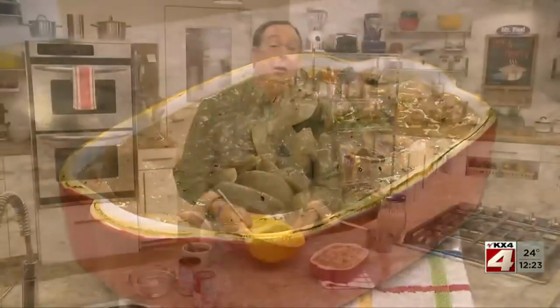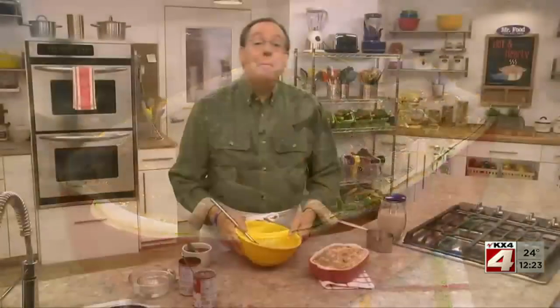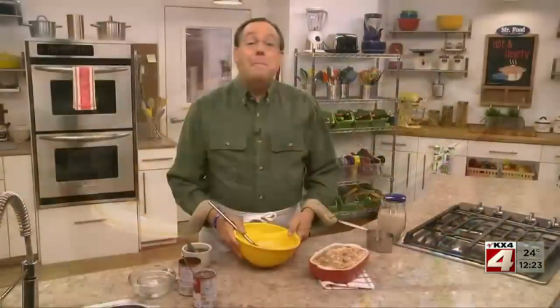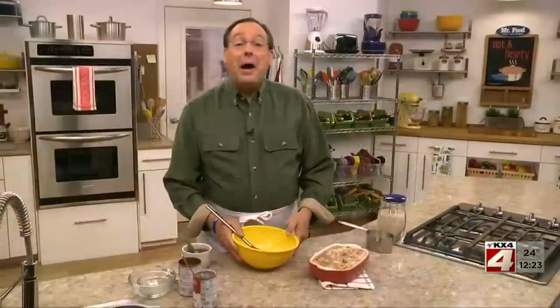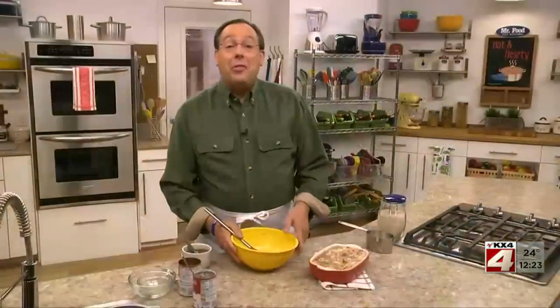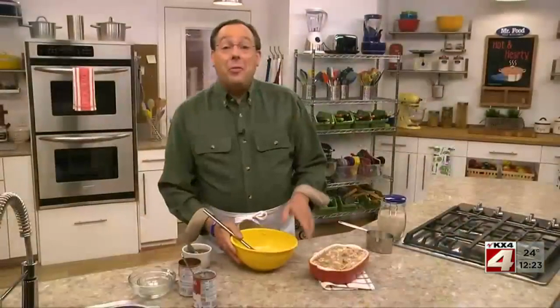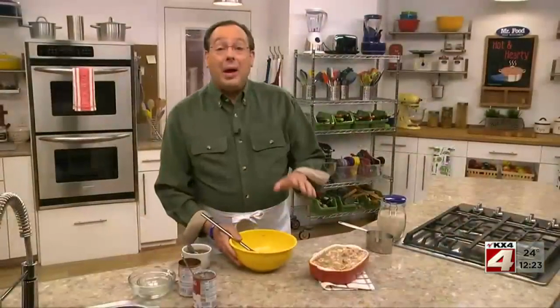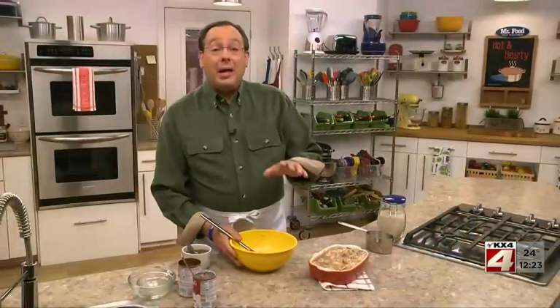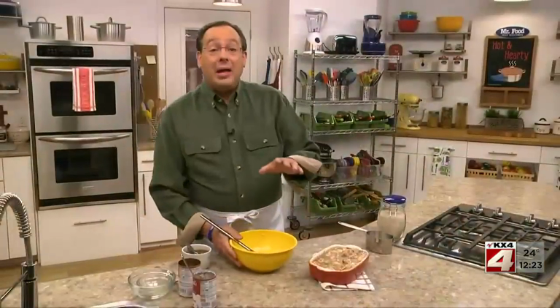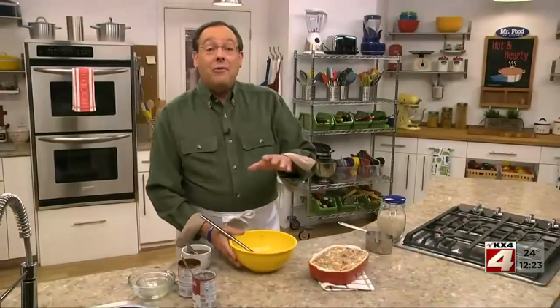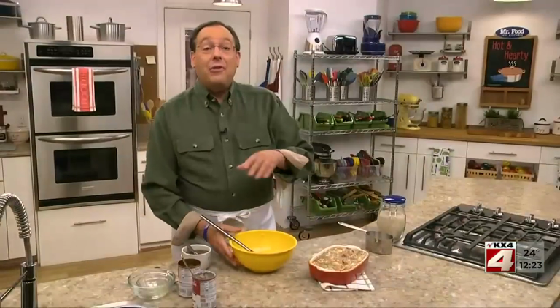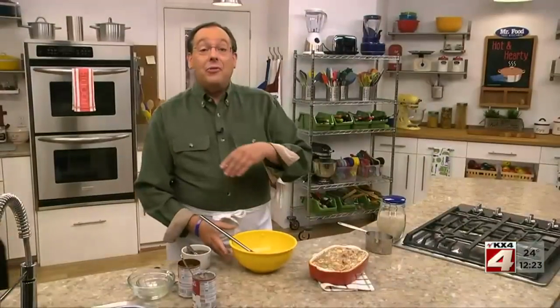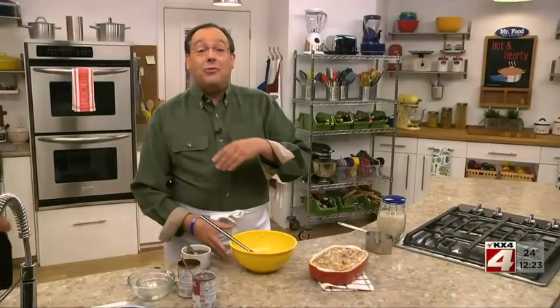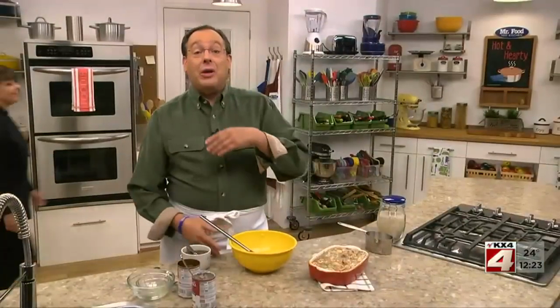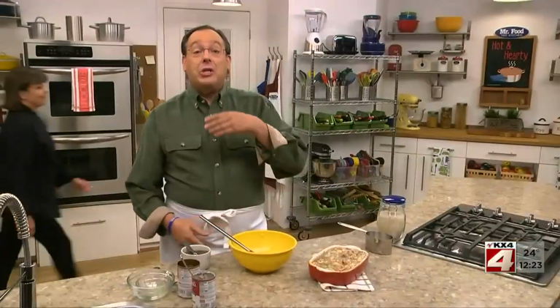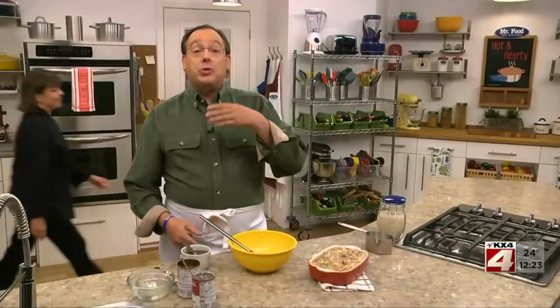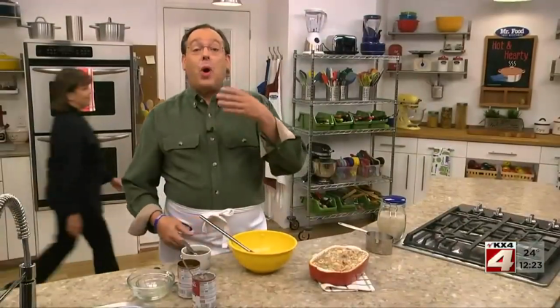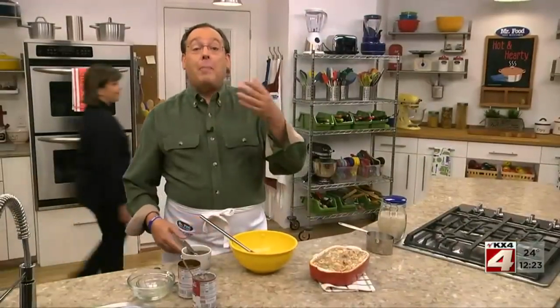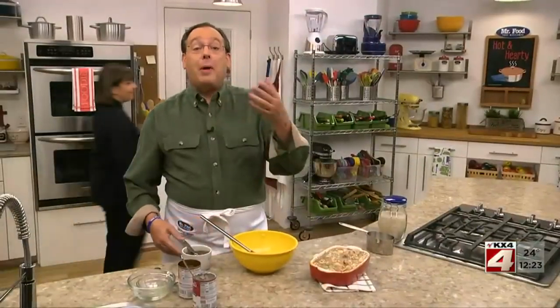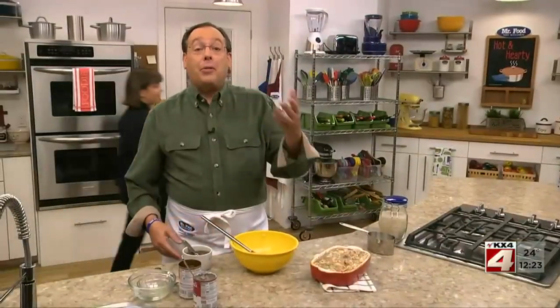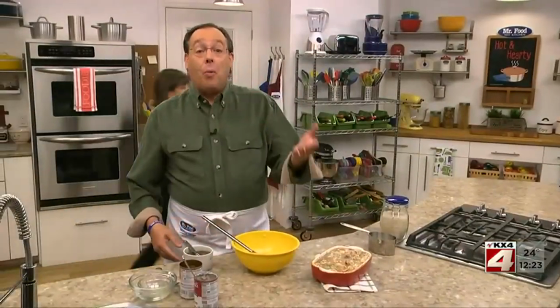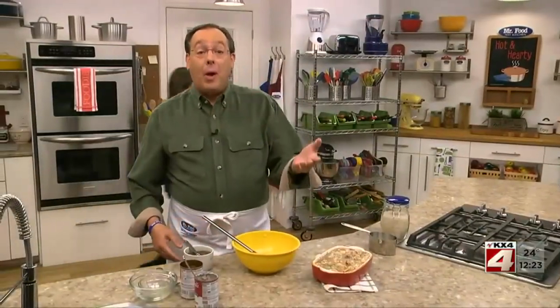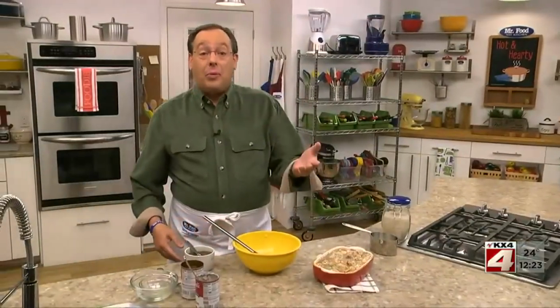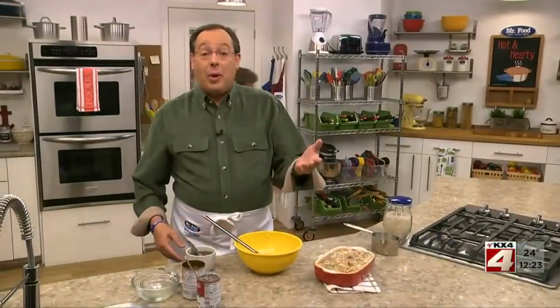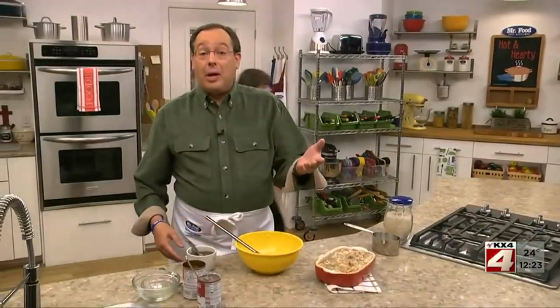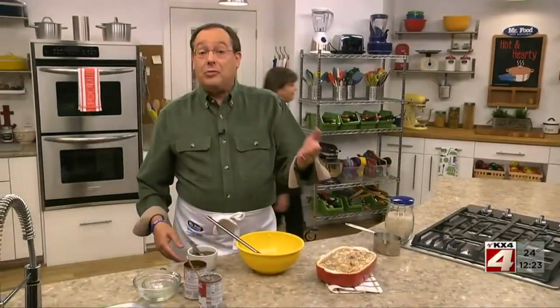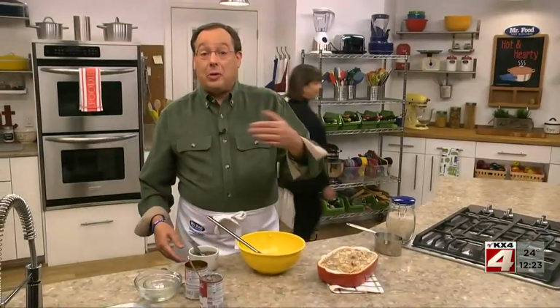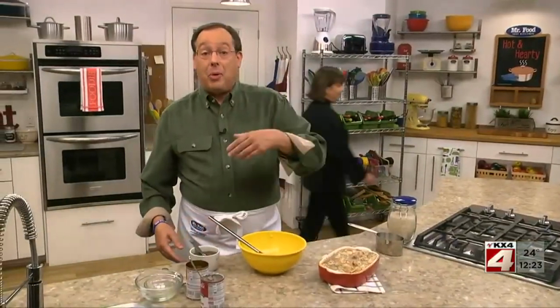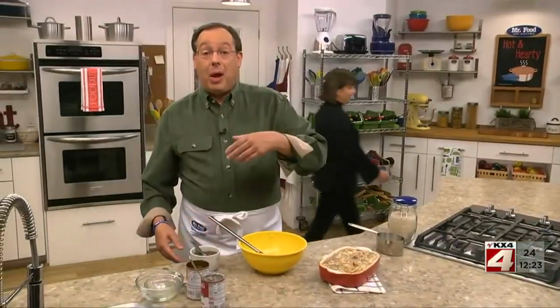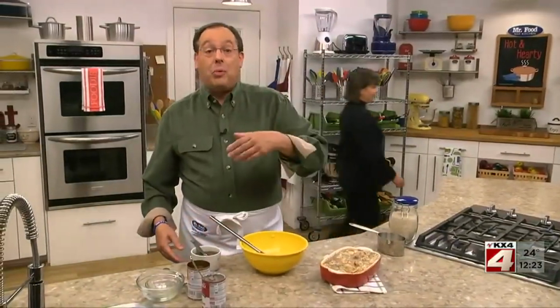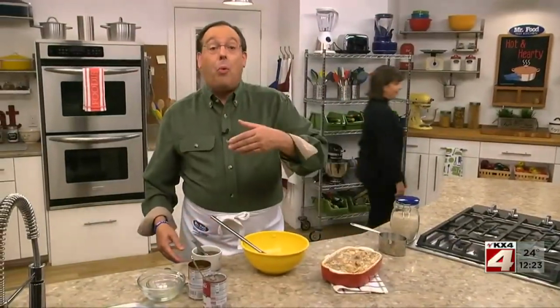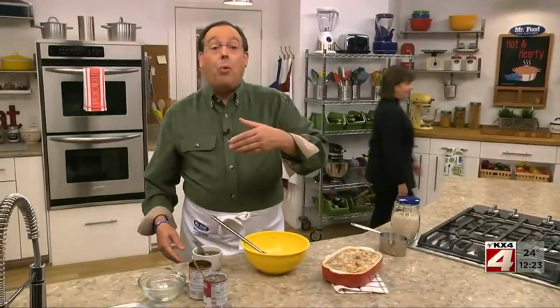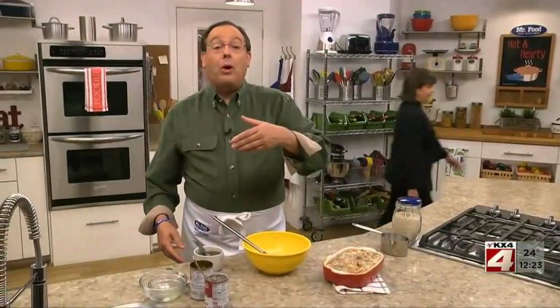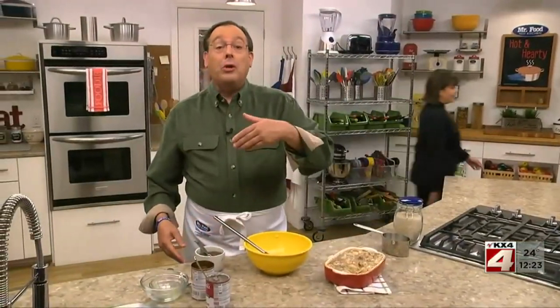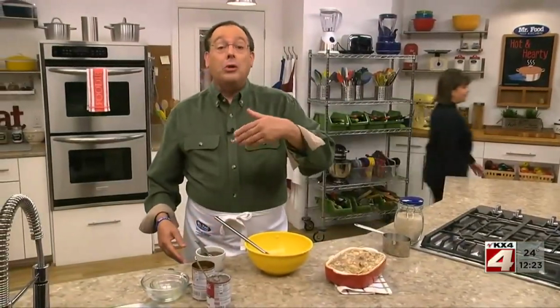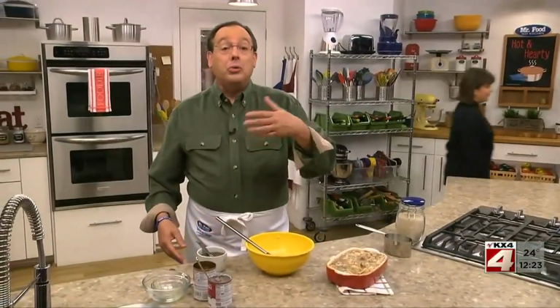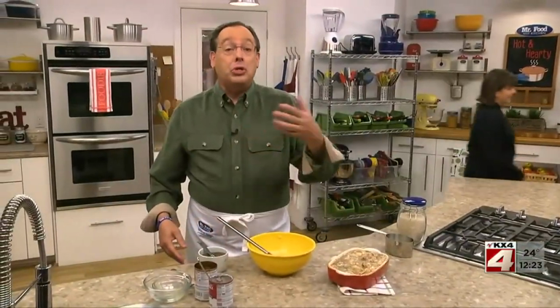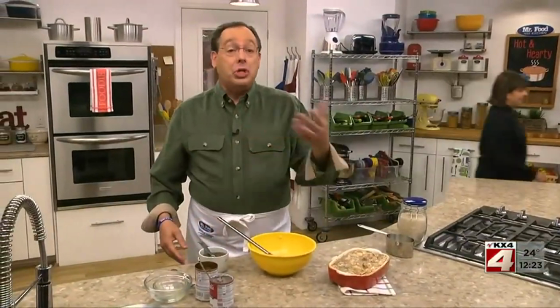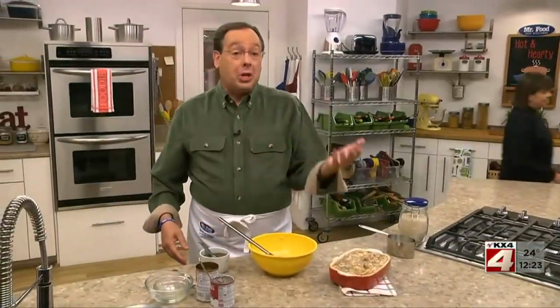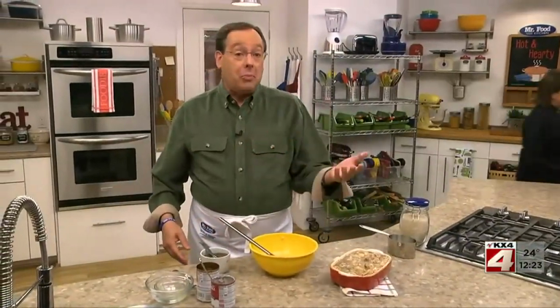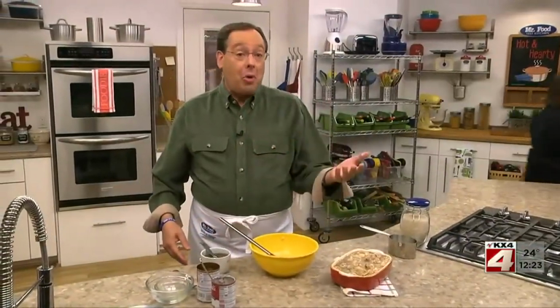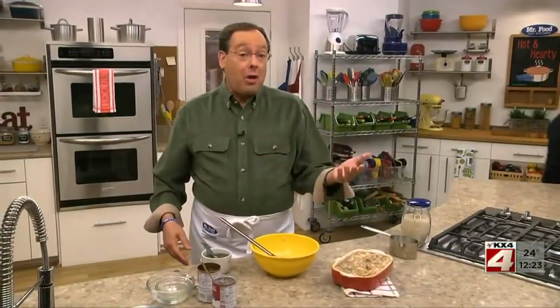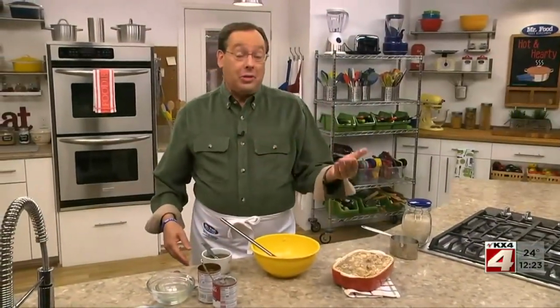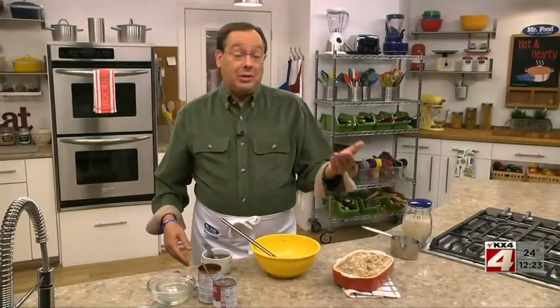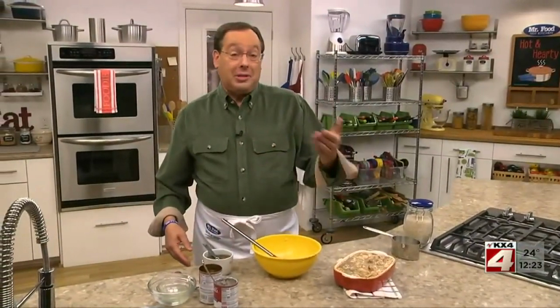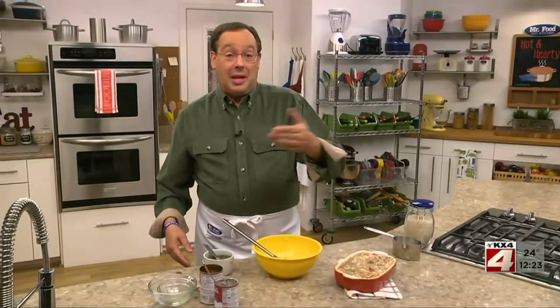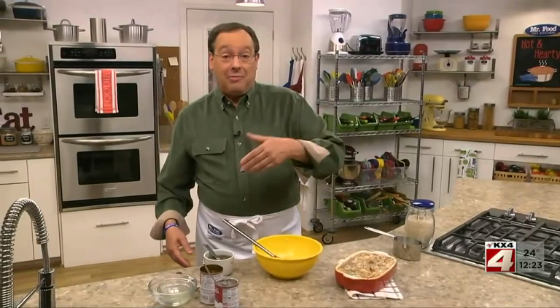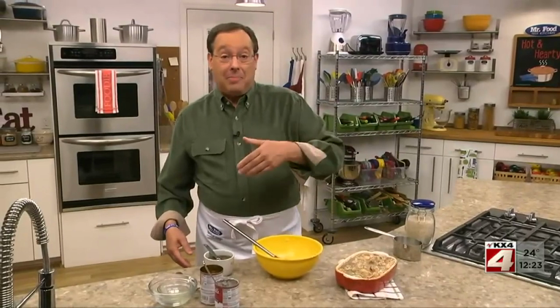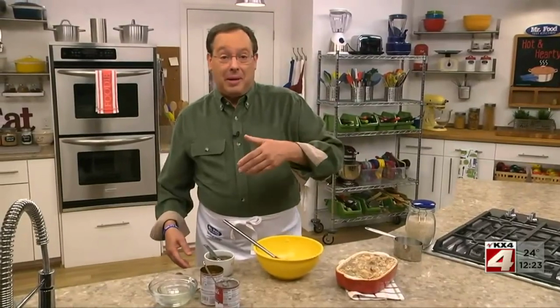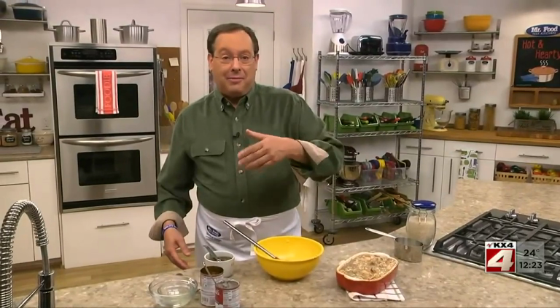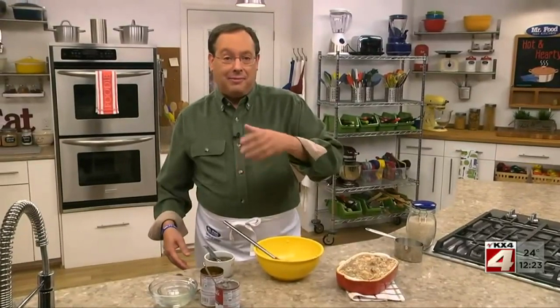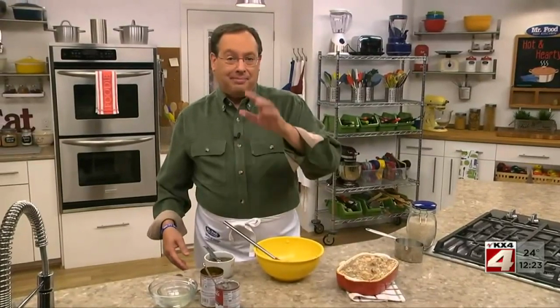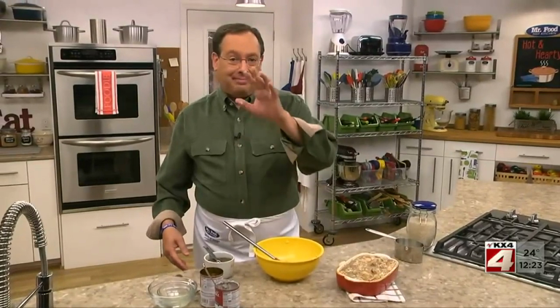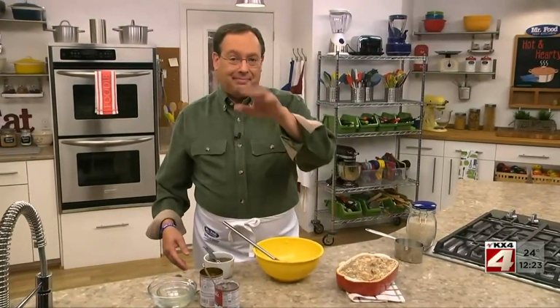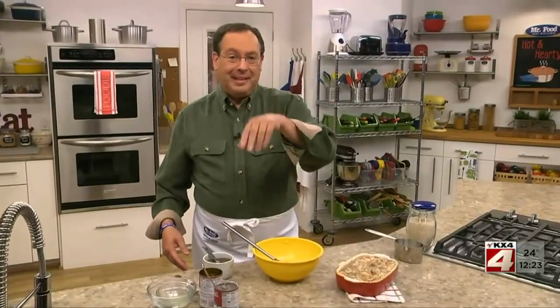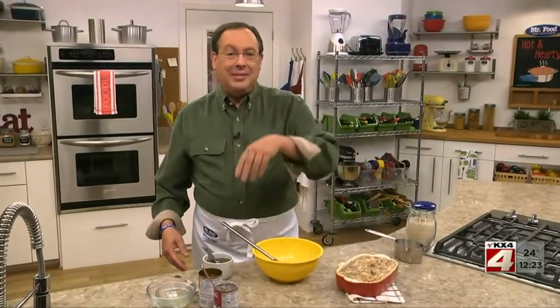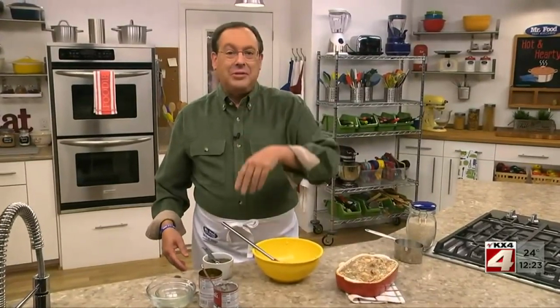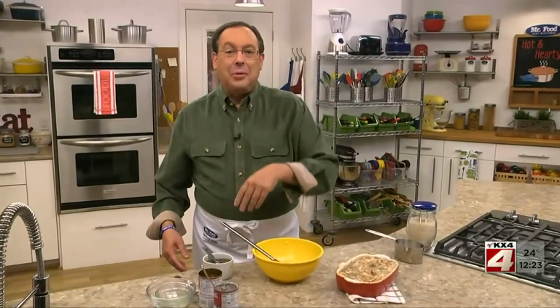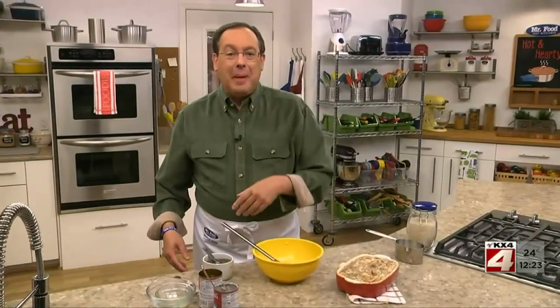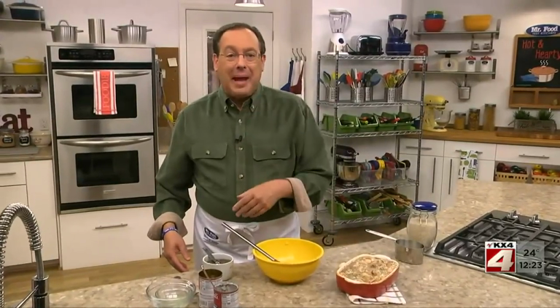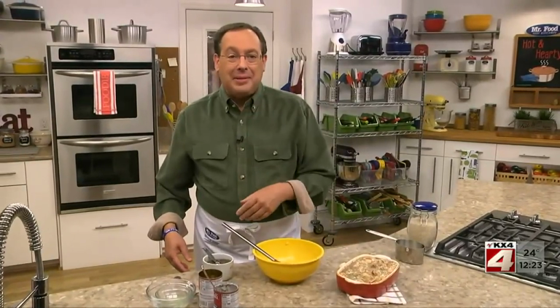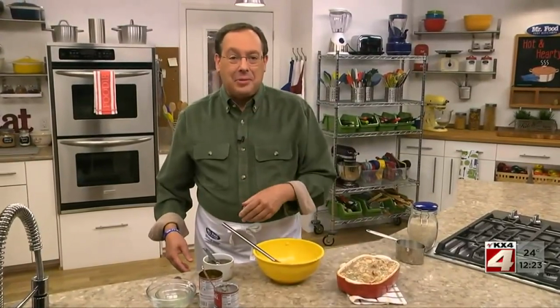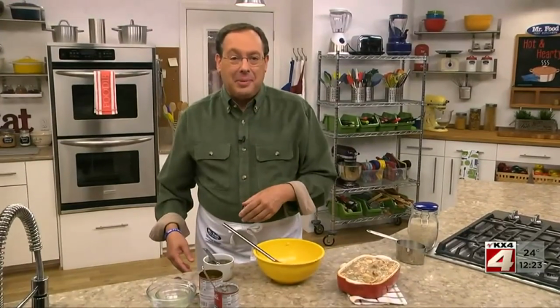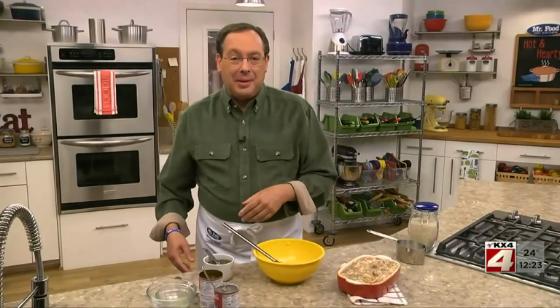By the way, feel free to swap out the white rice for brown, or use chicken broth instead of beef. It's your masterpiece.